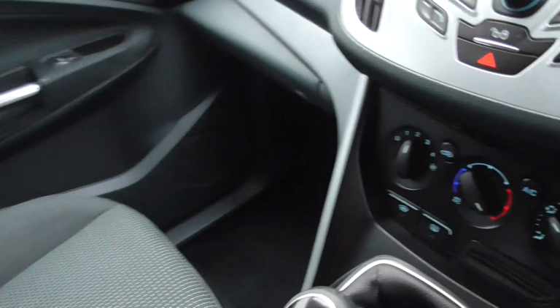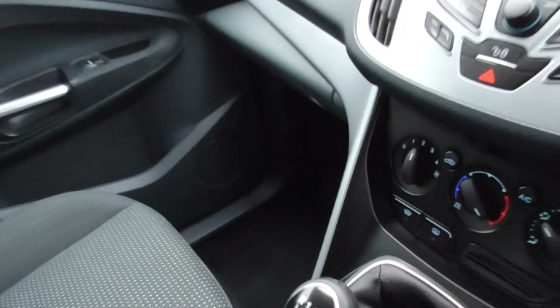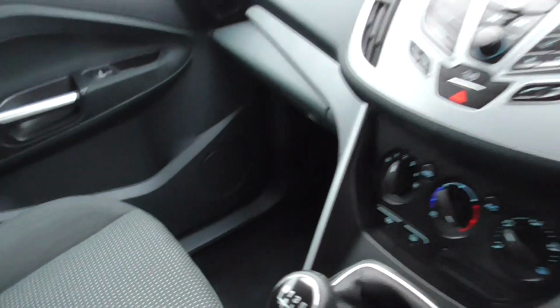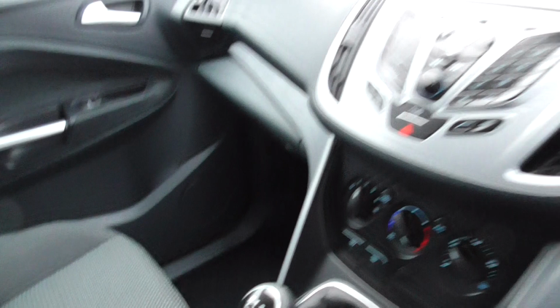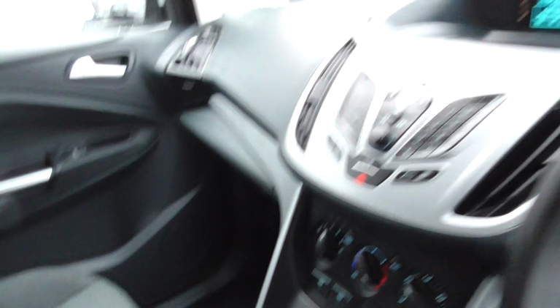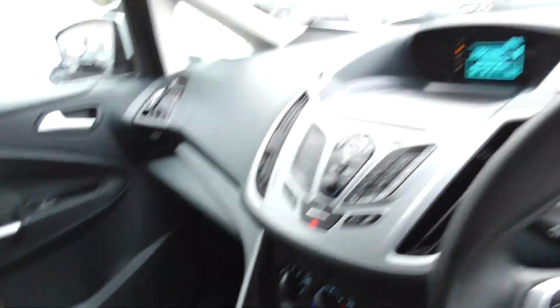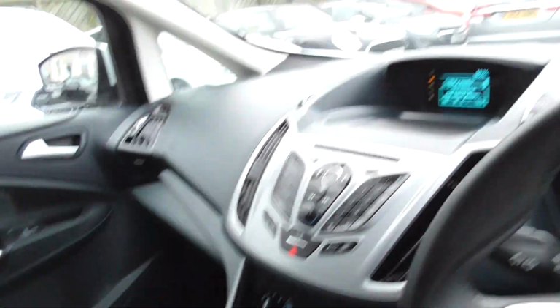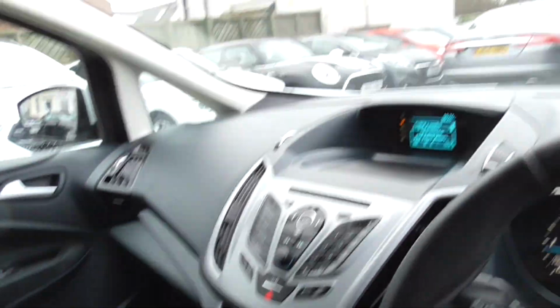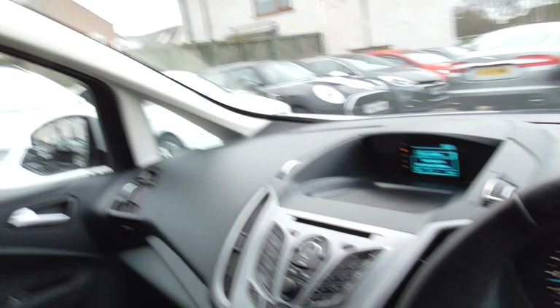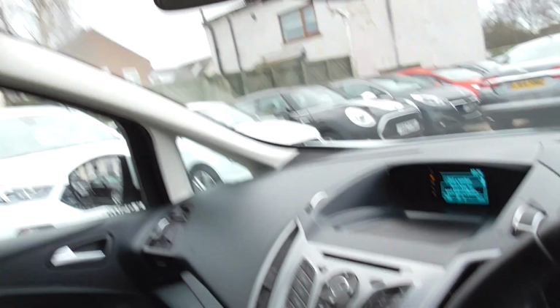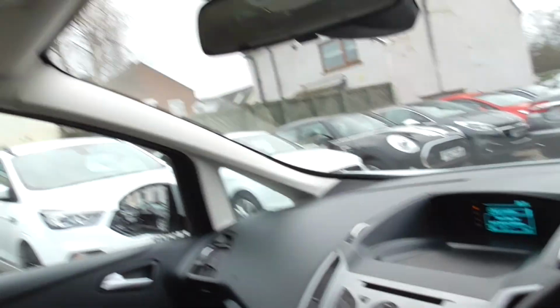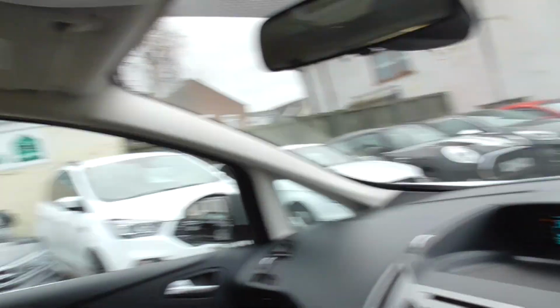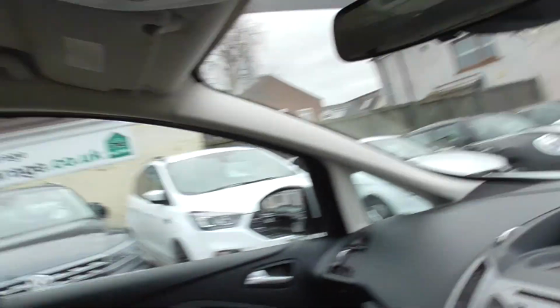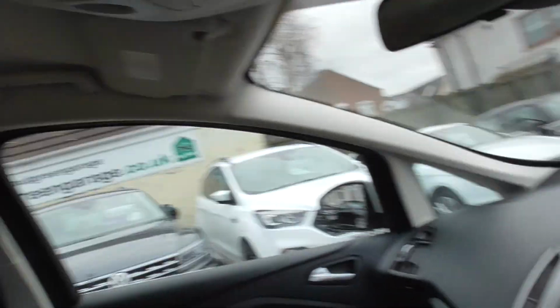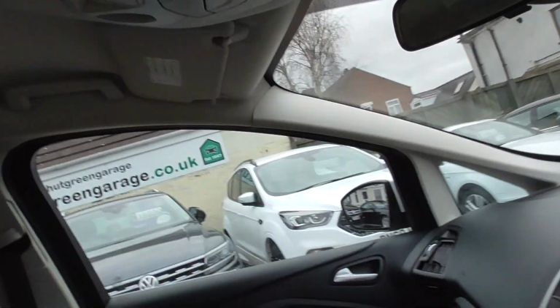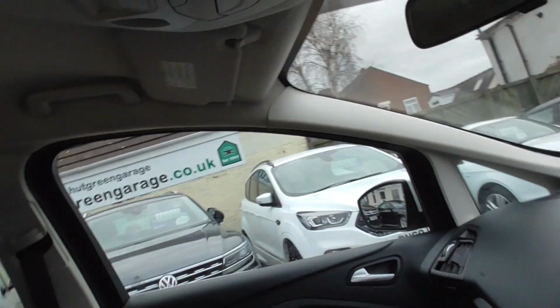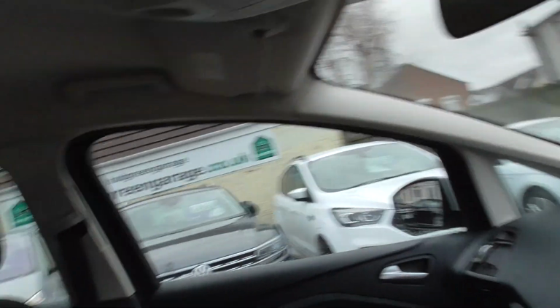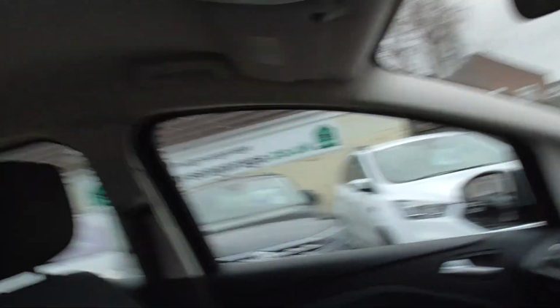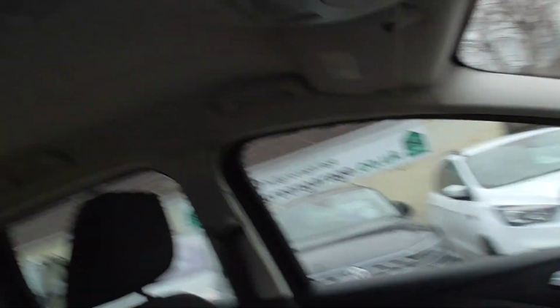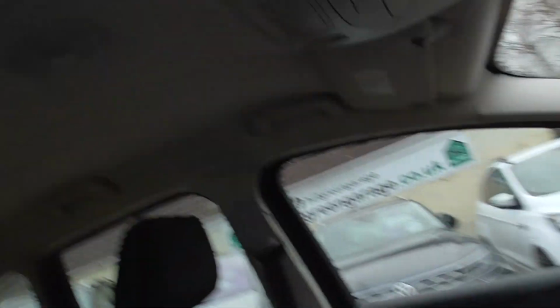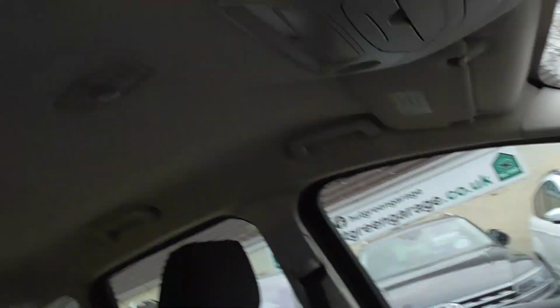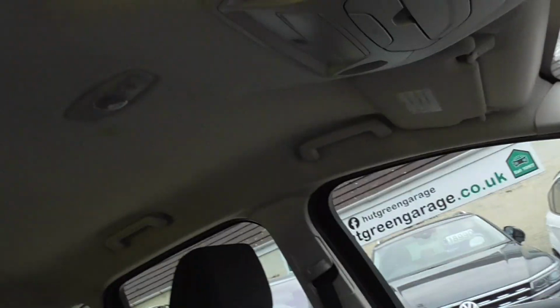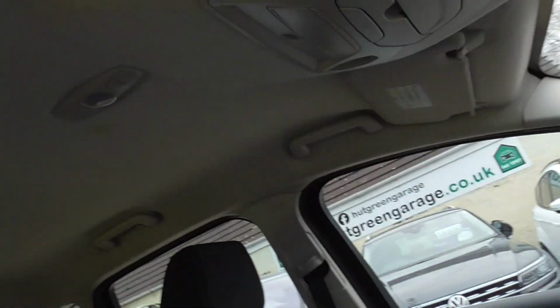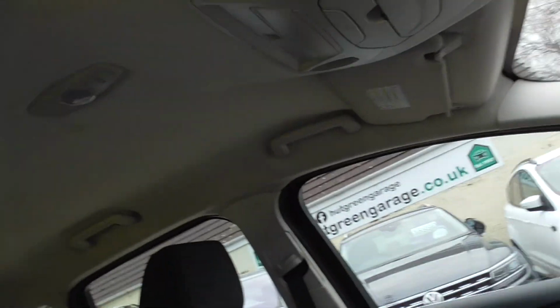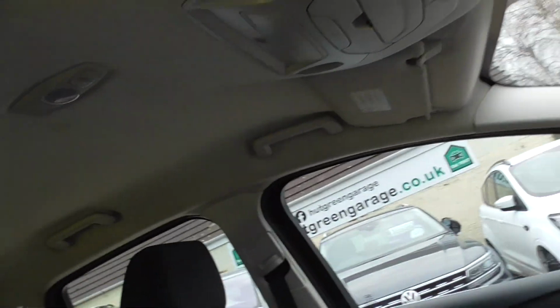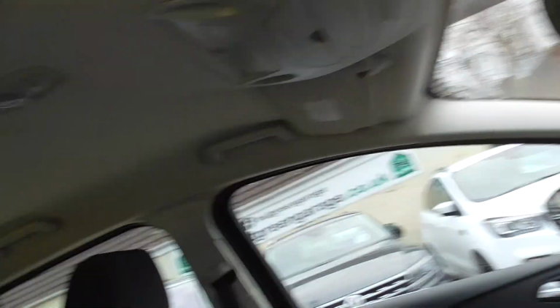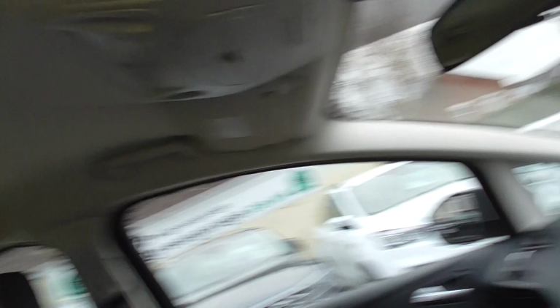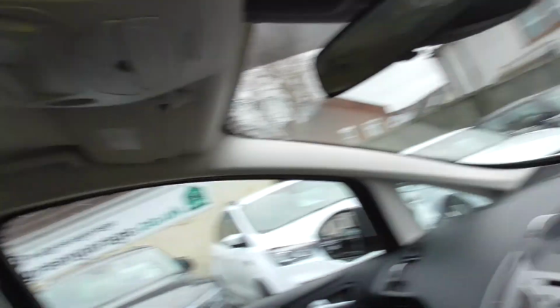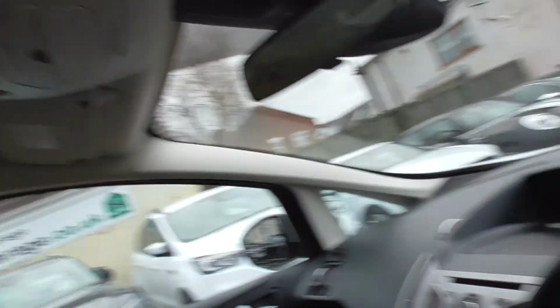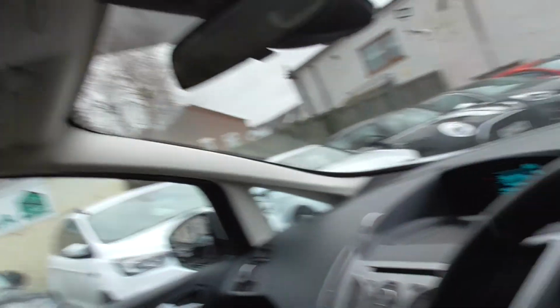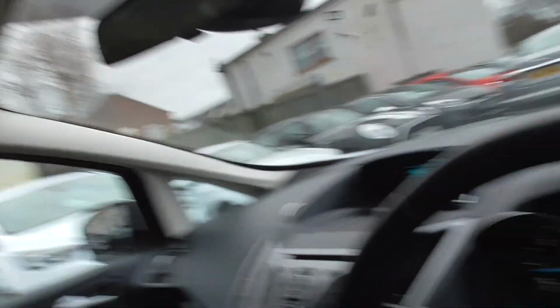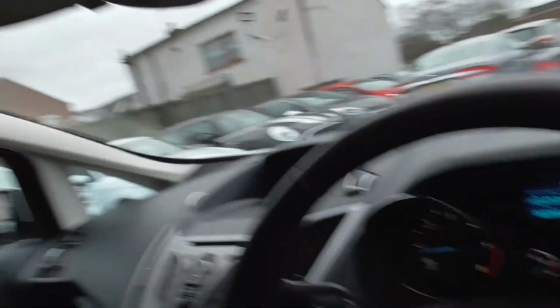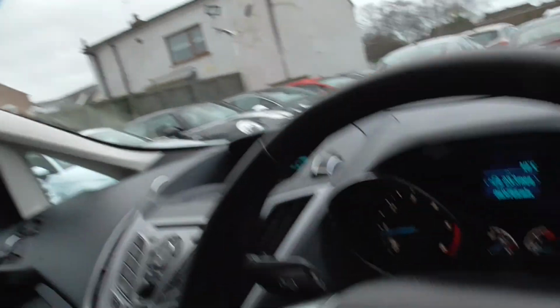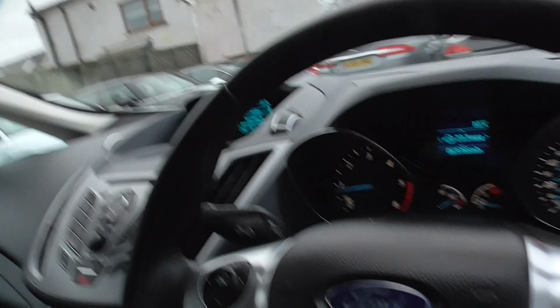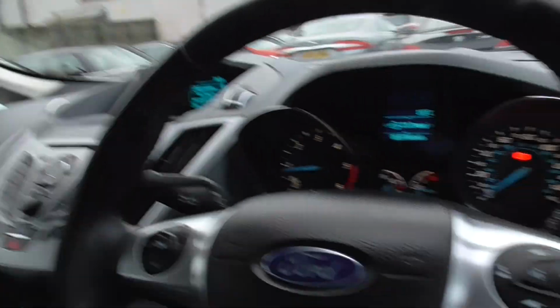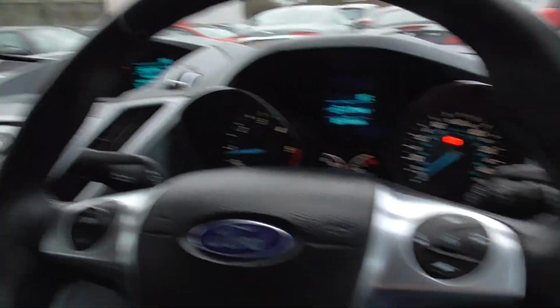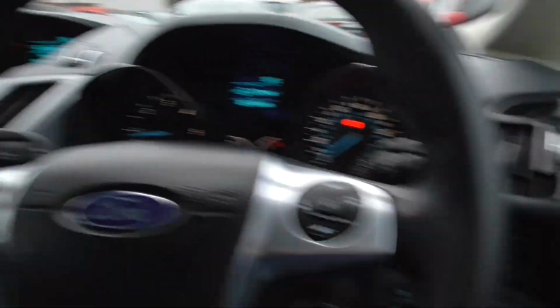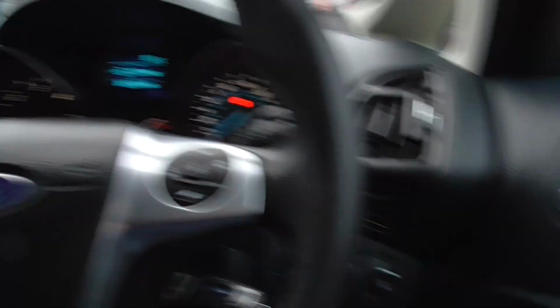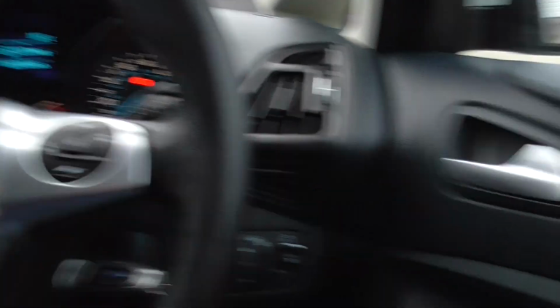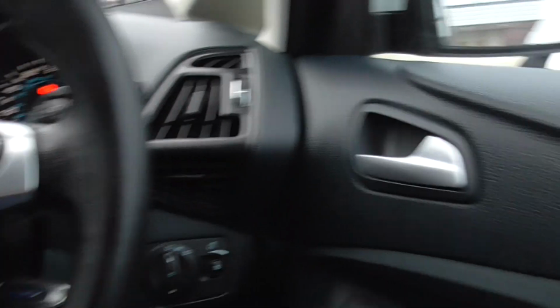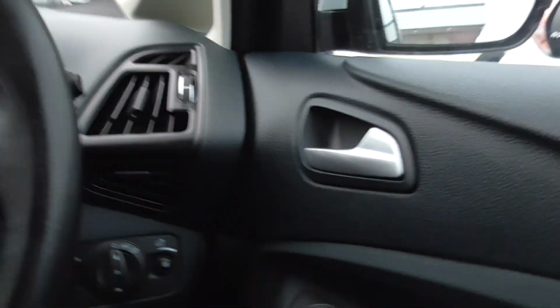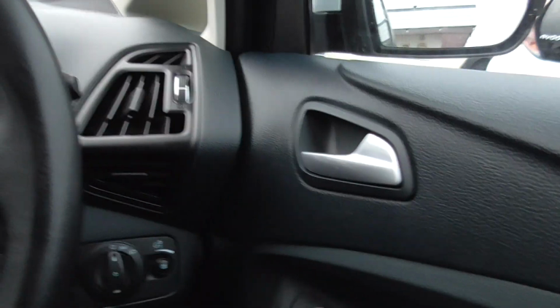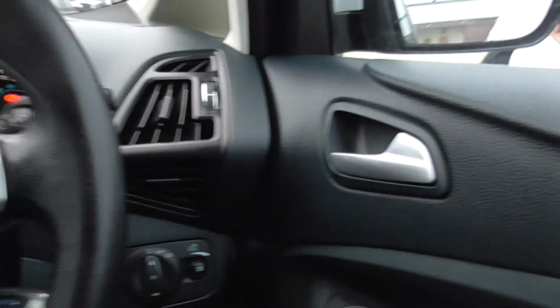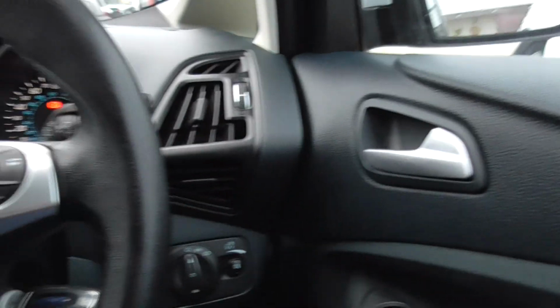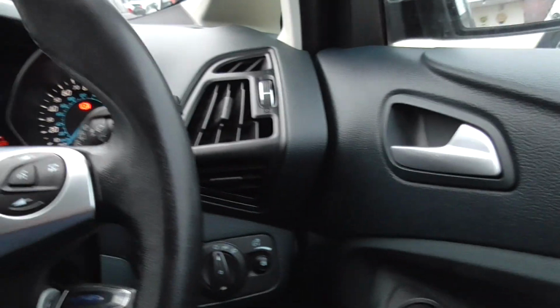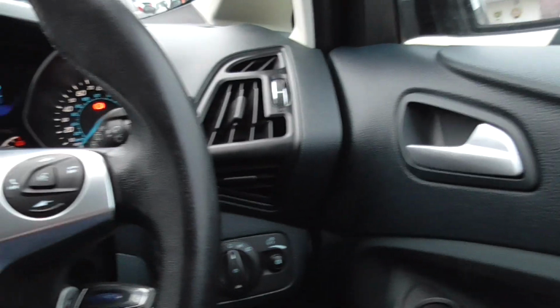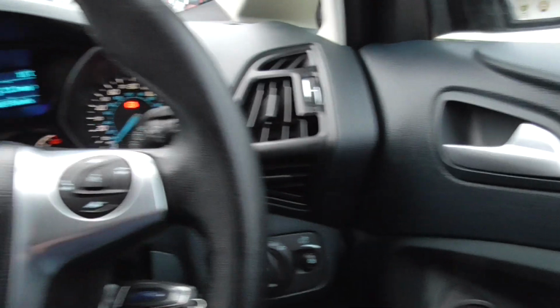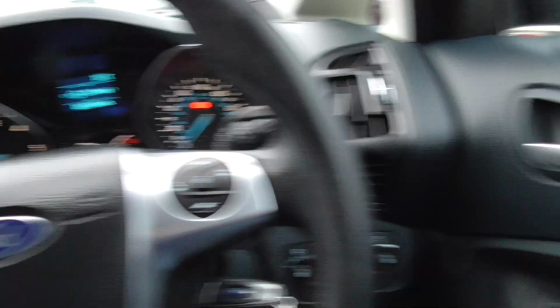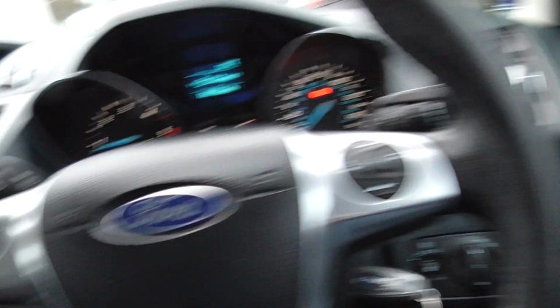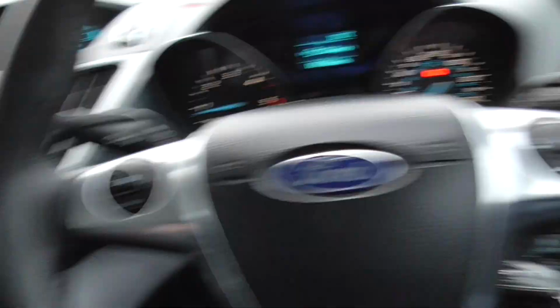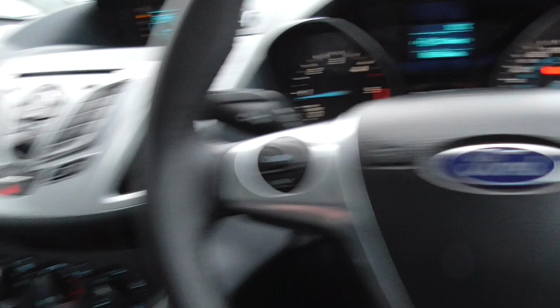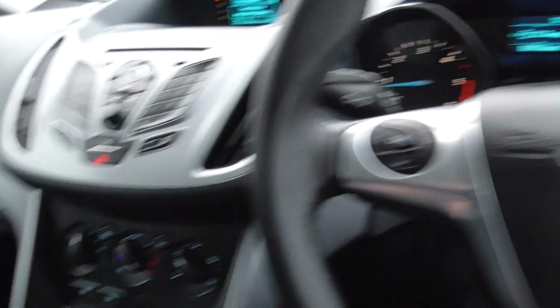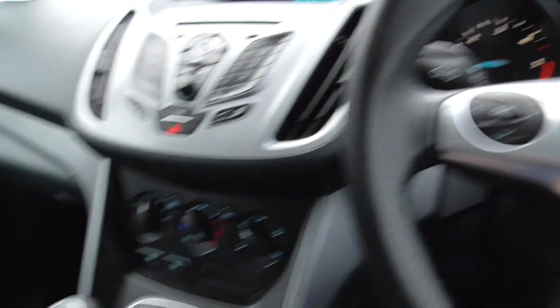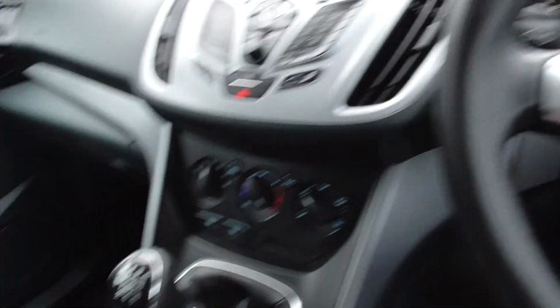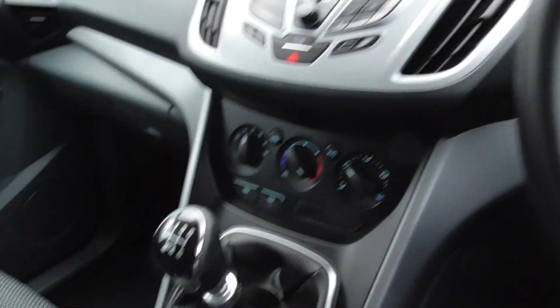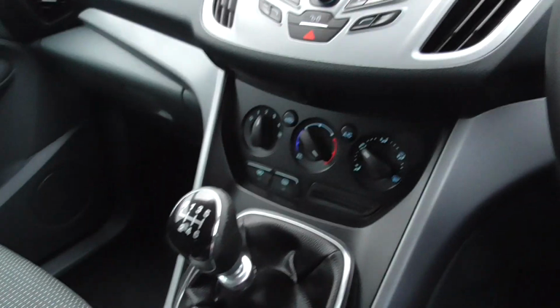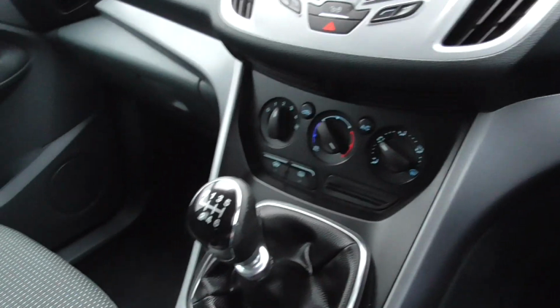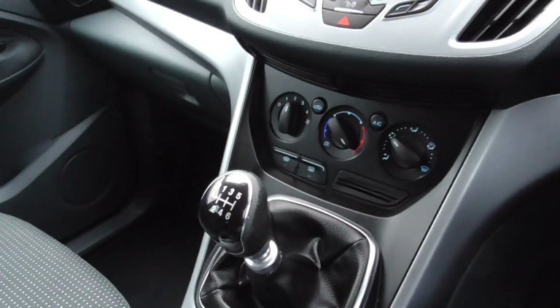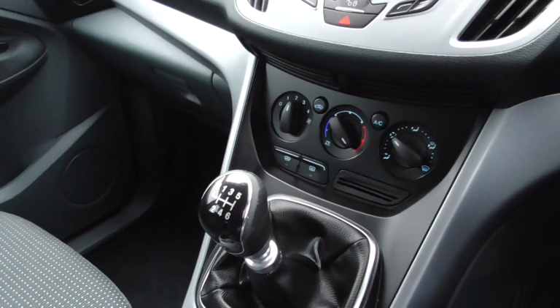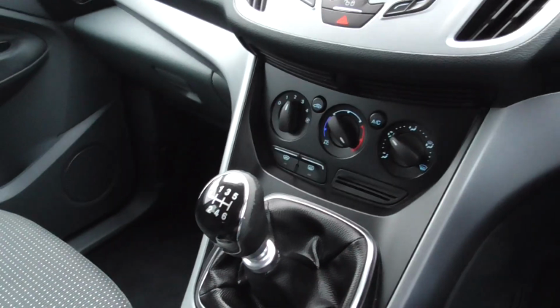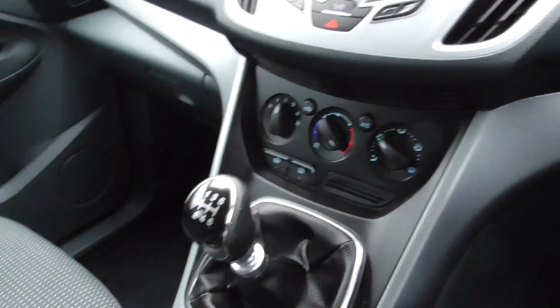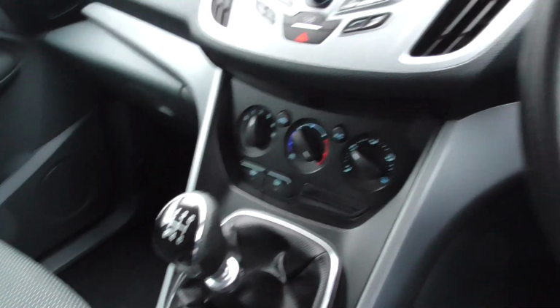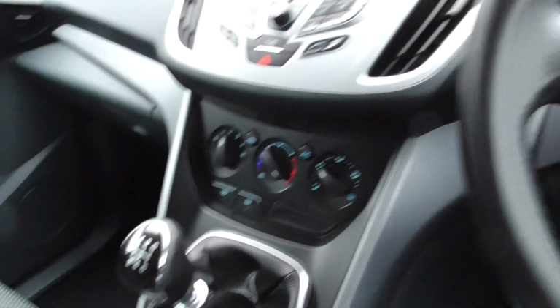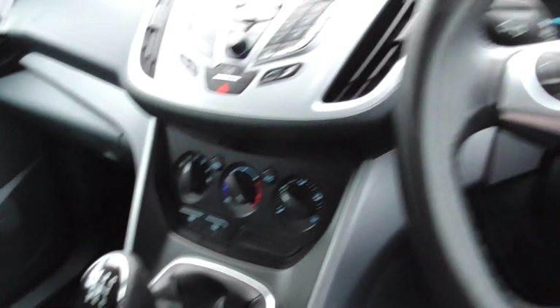As you can see, all in nice condition up here — everything in working order, 6-speed gearbox.